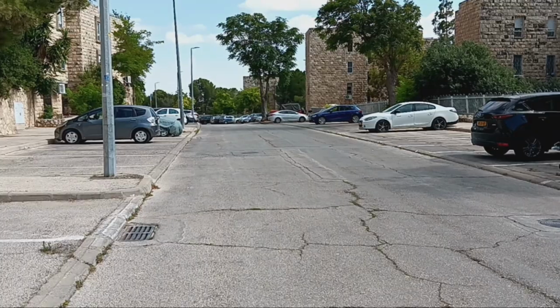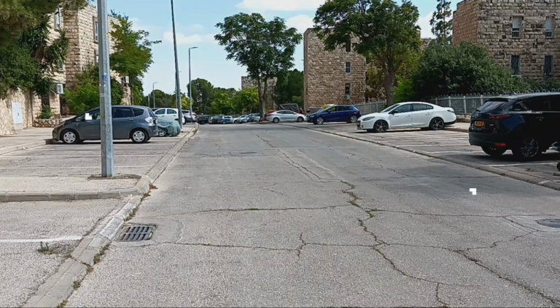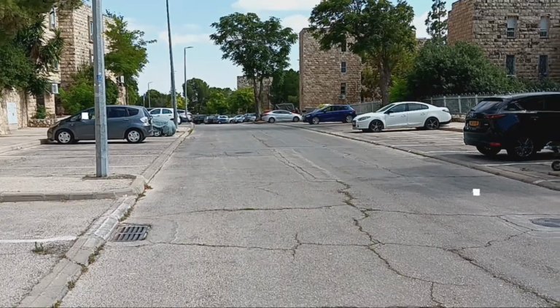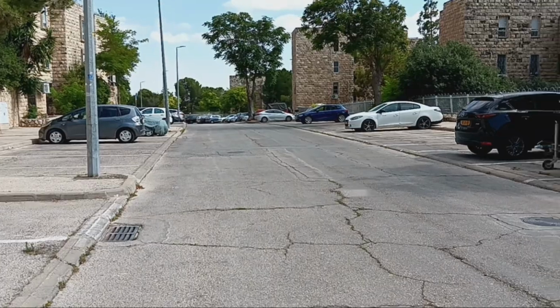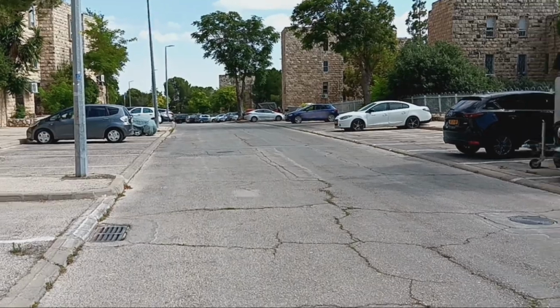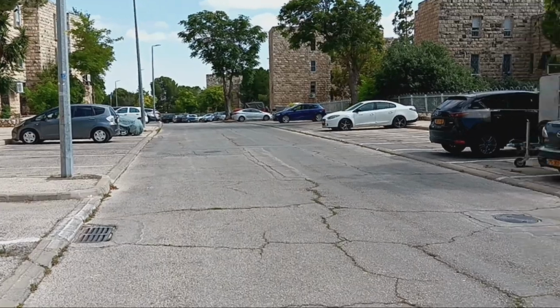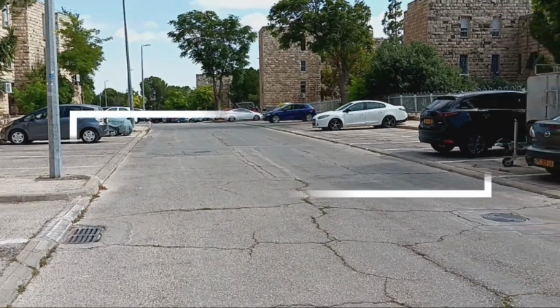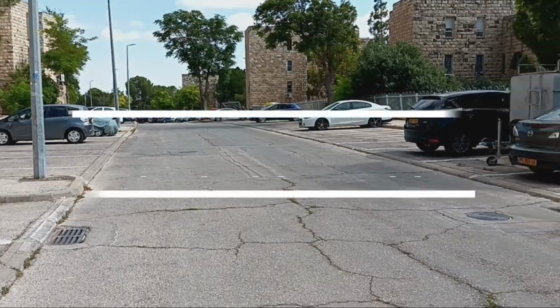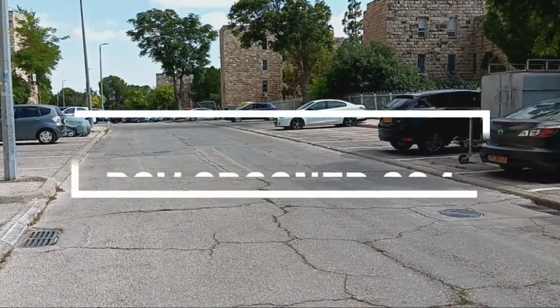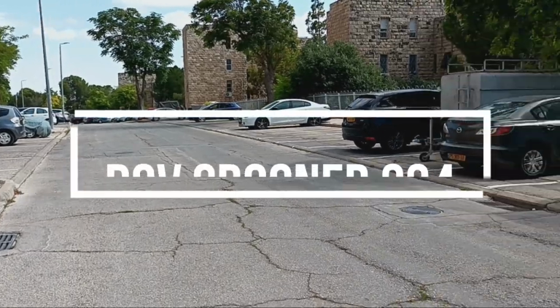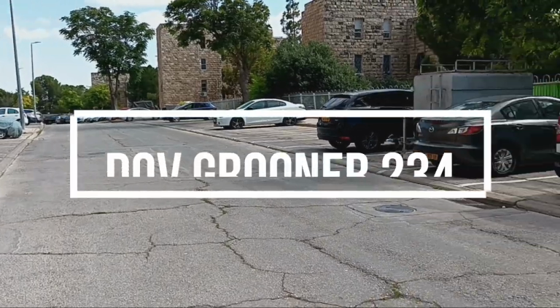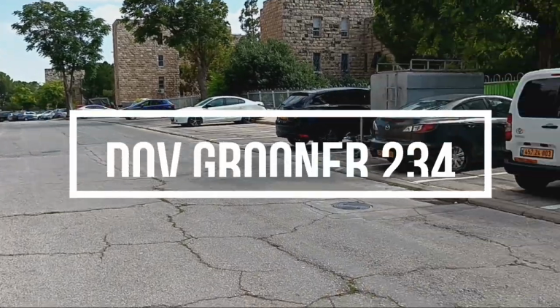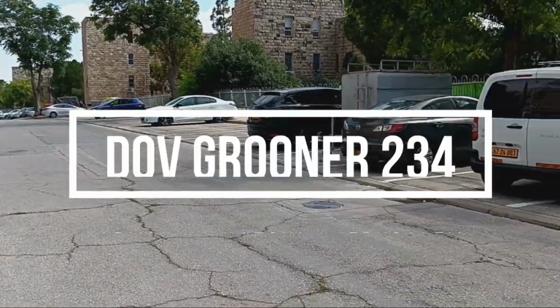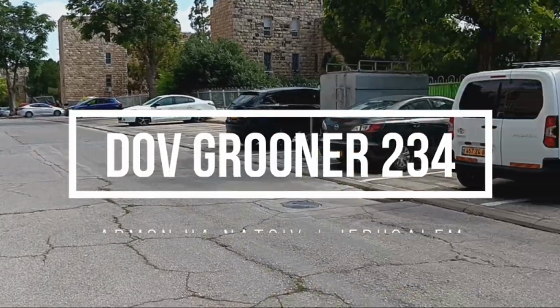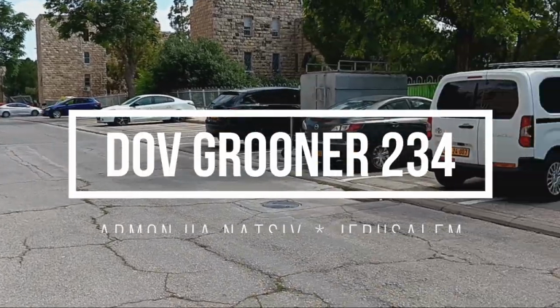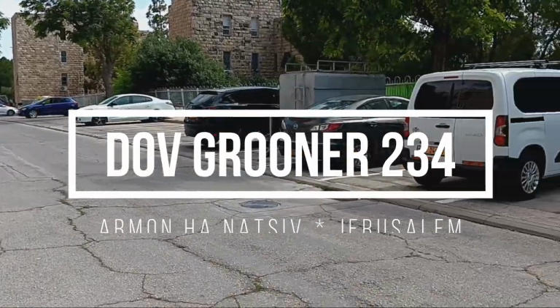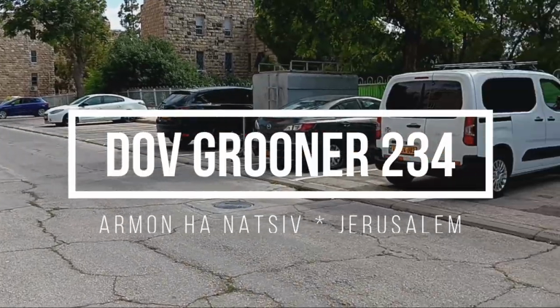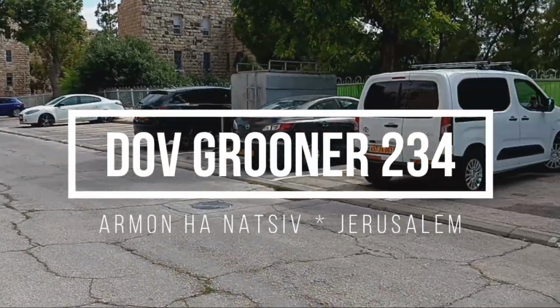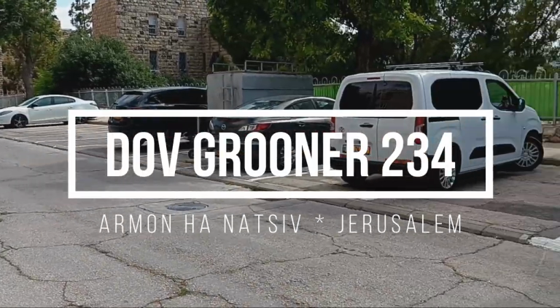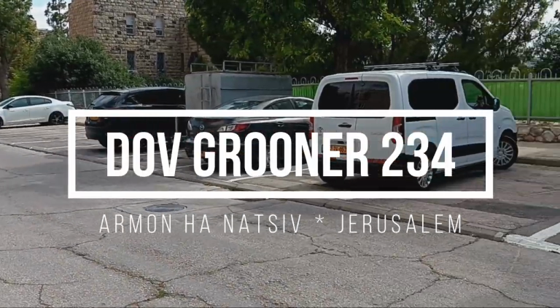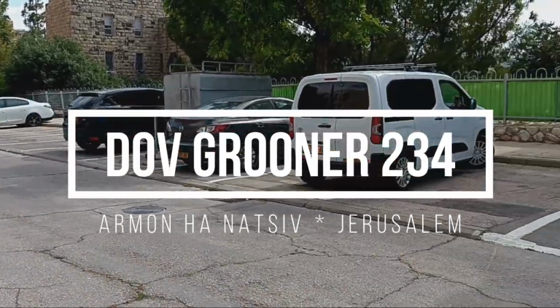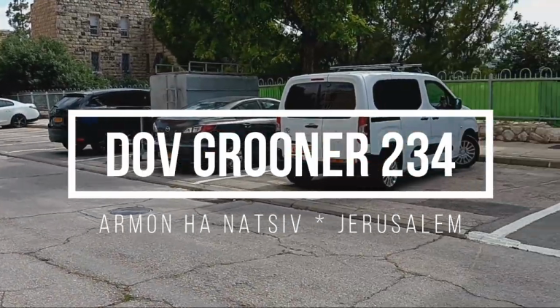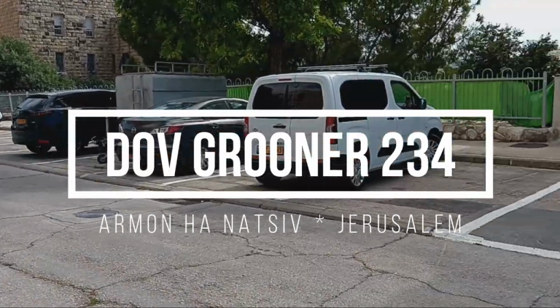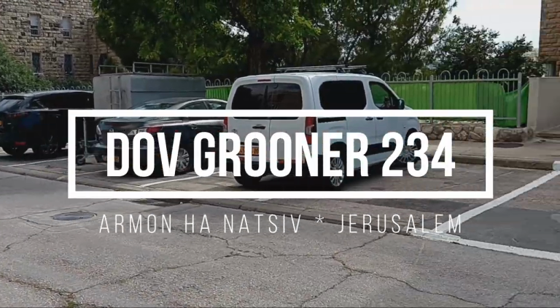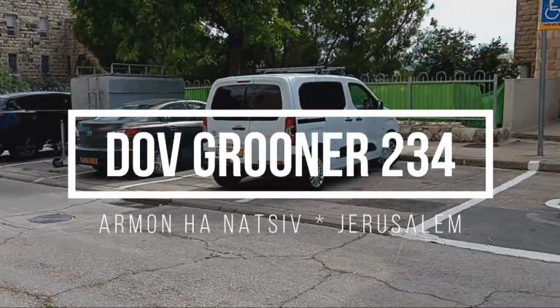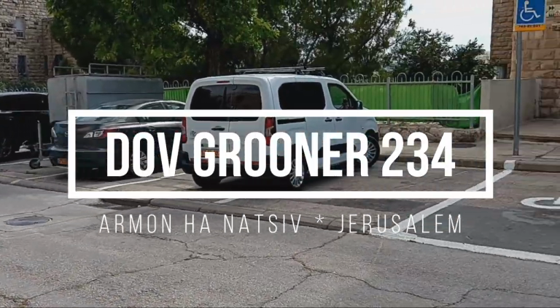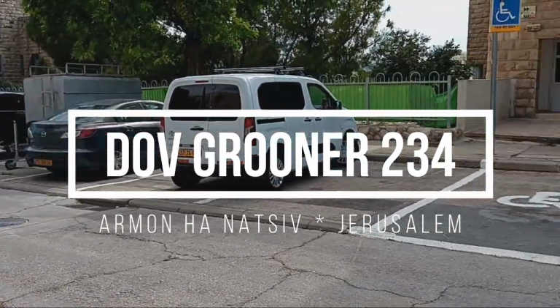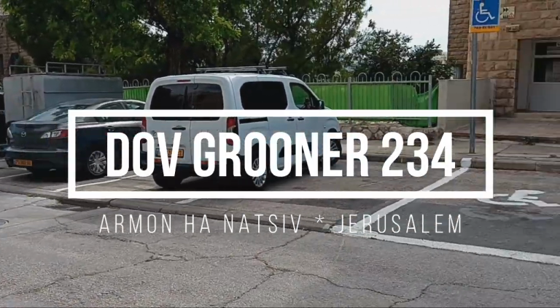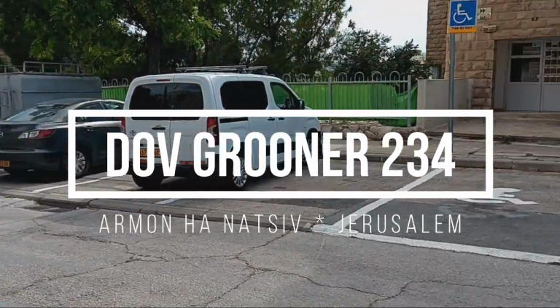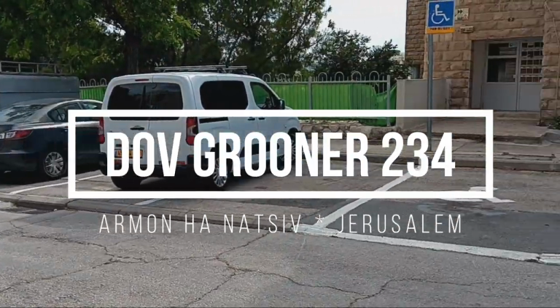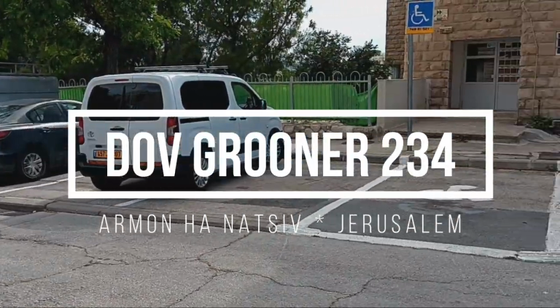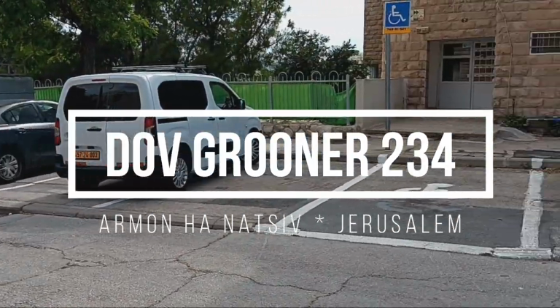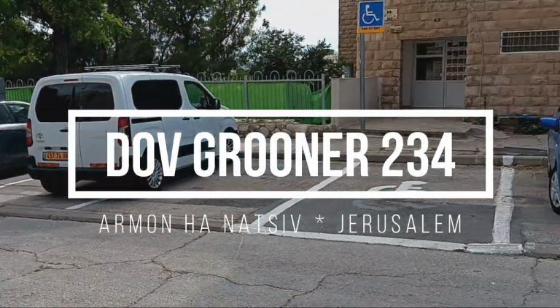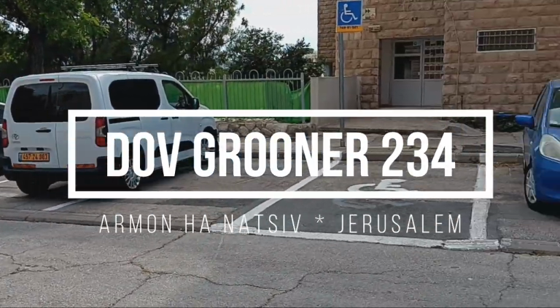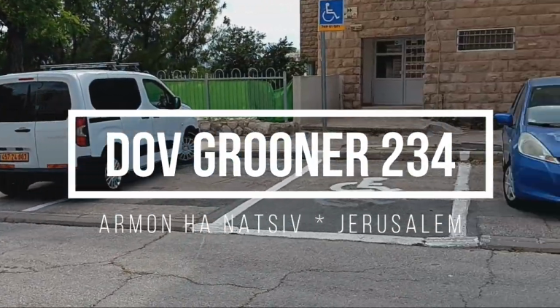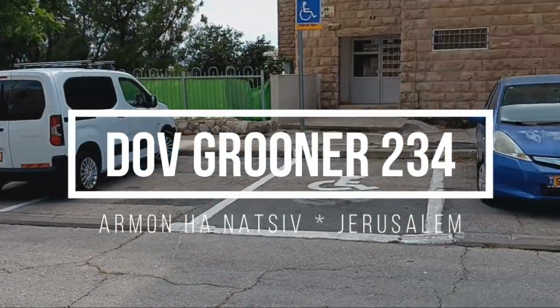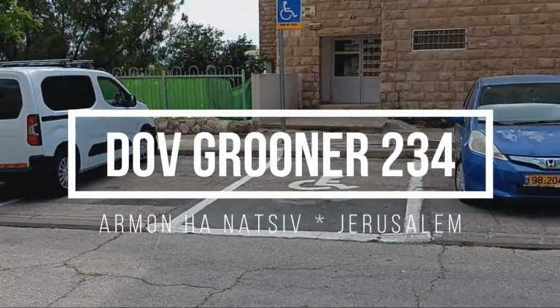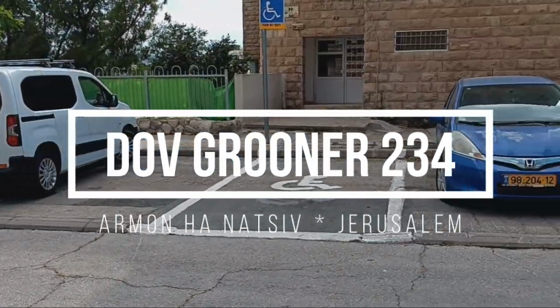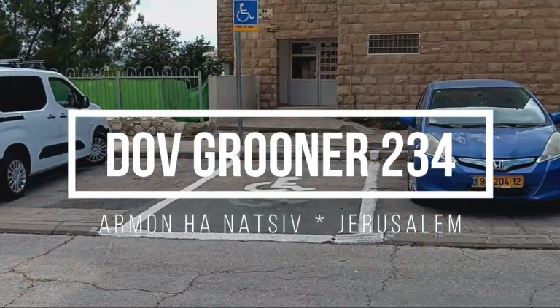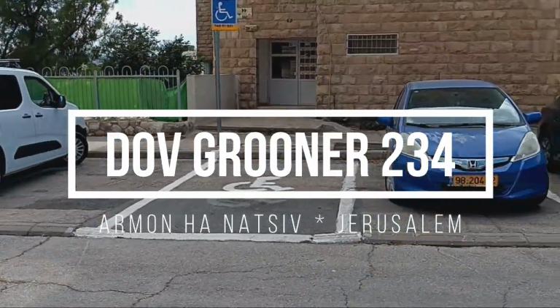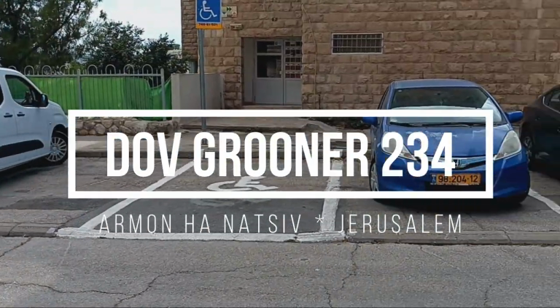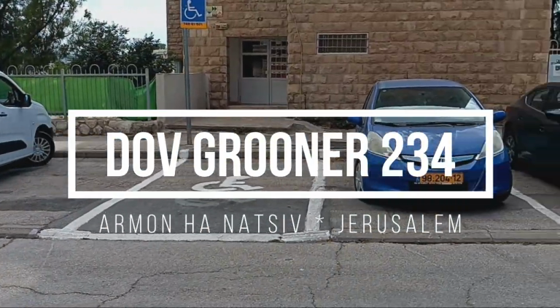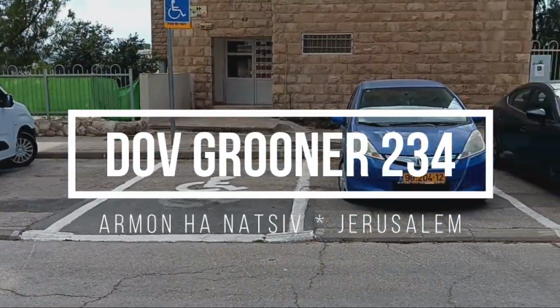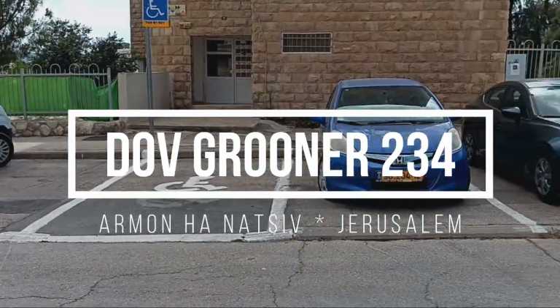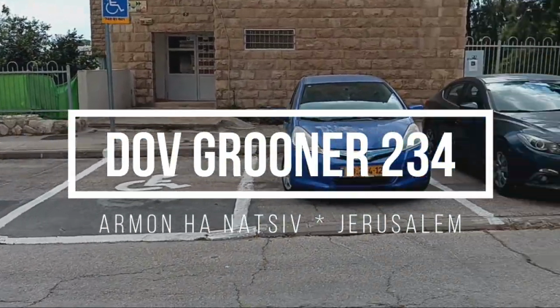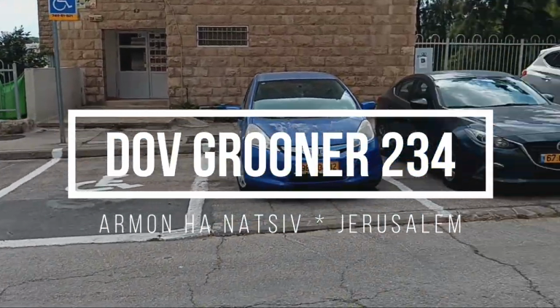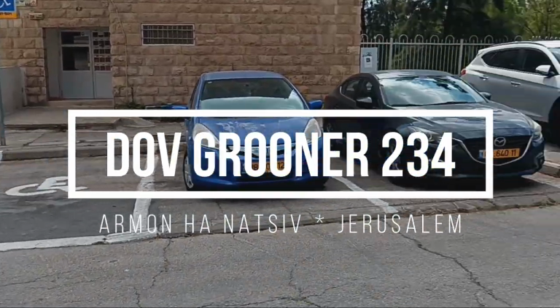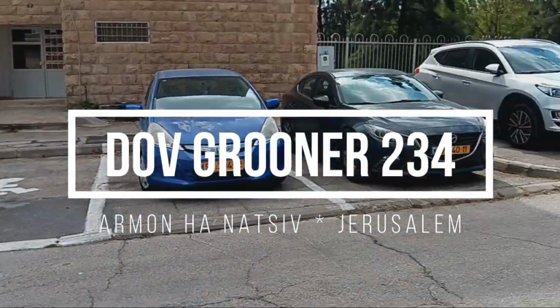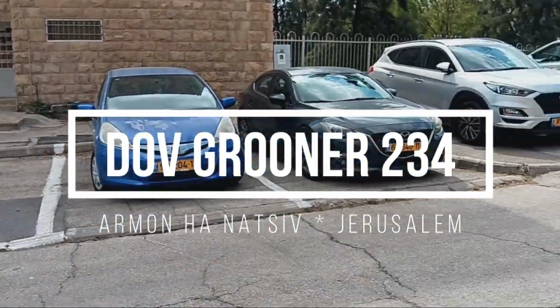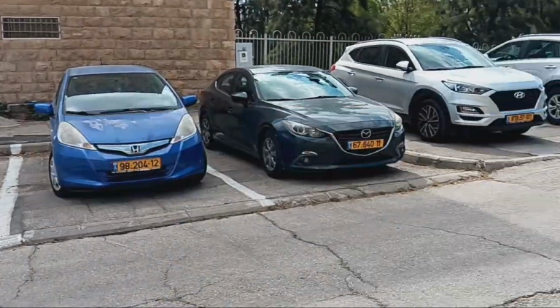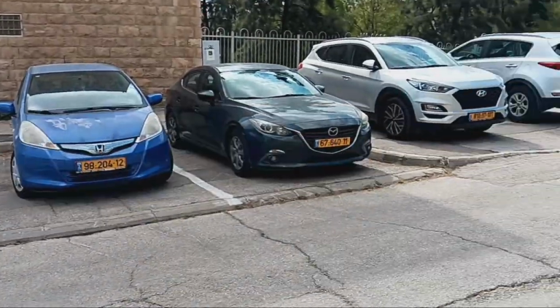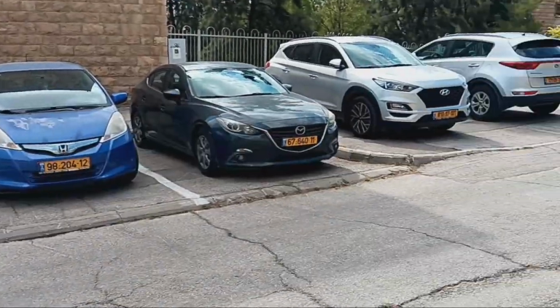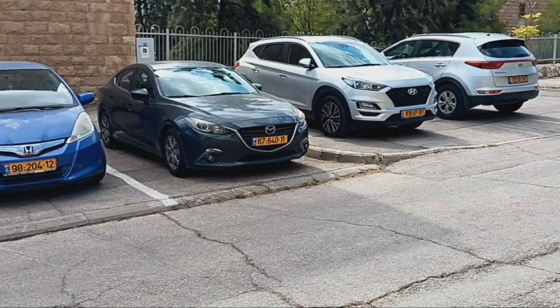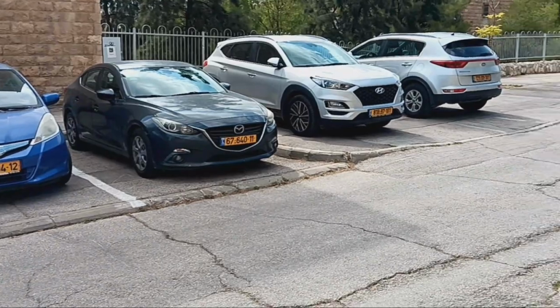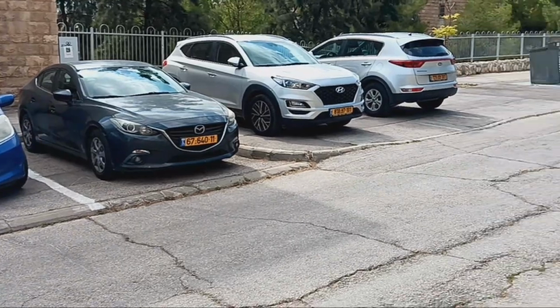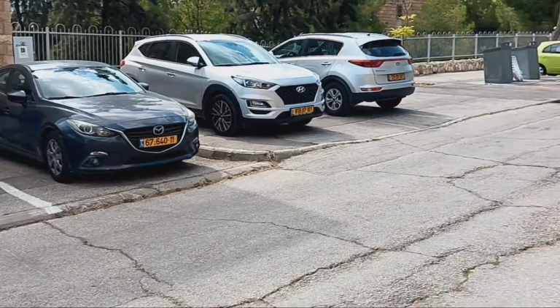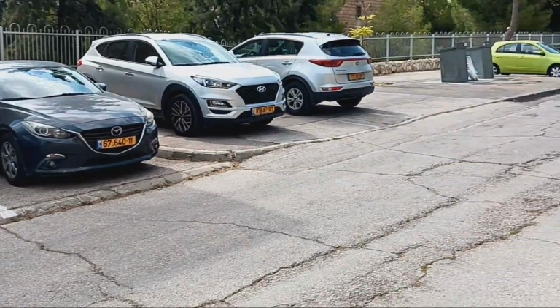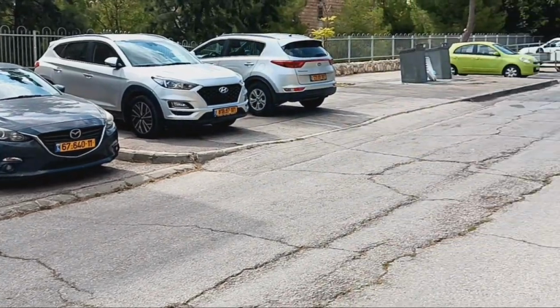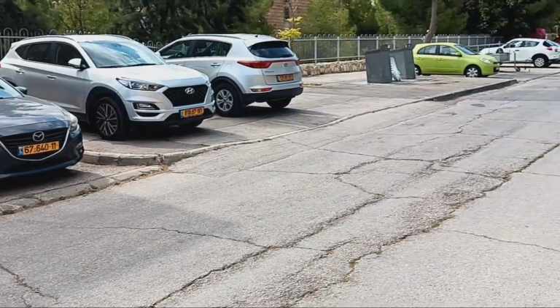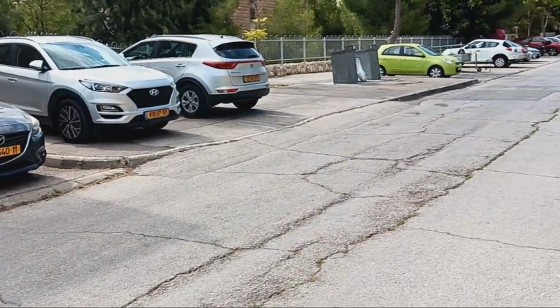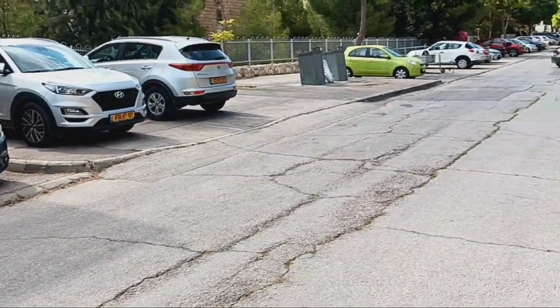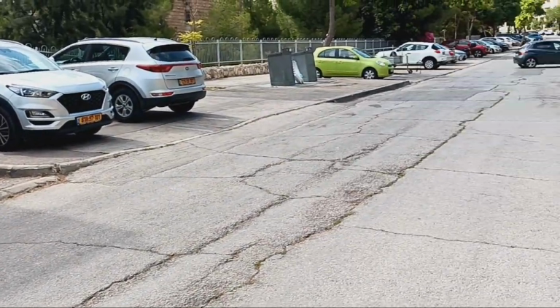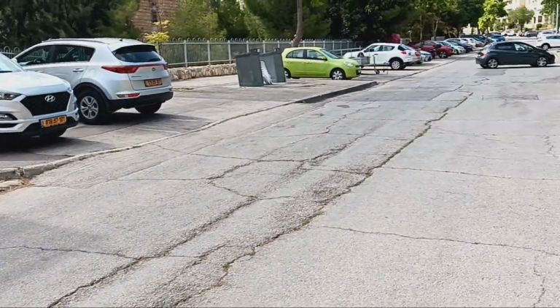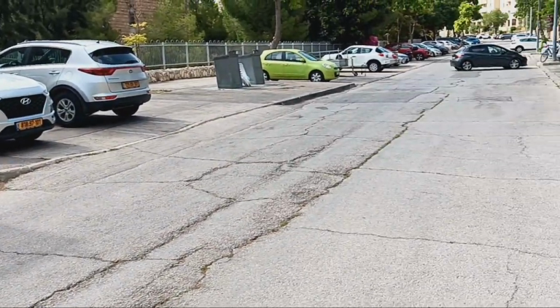For residents or investment, this 60 square meters apartment is on Dov Gruner Street, in Armin Anatsiv, Jerusalem.